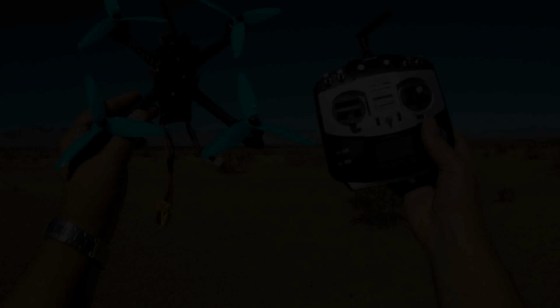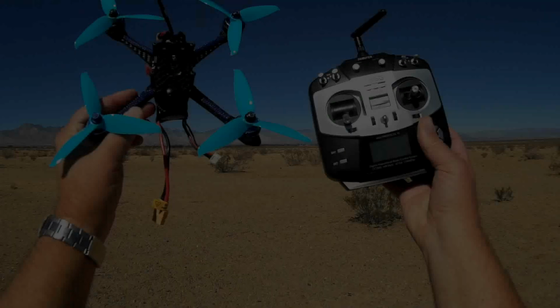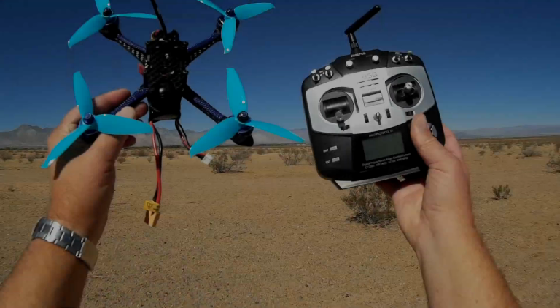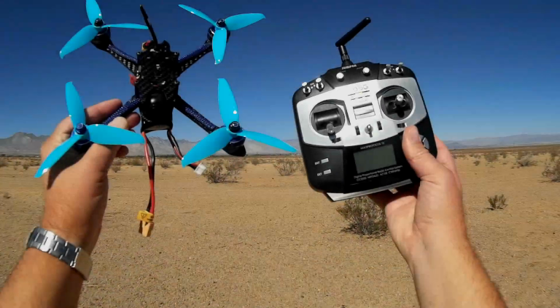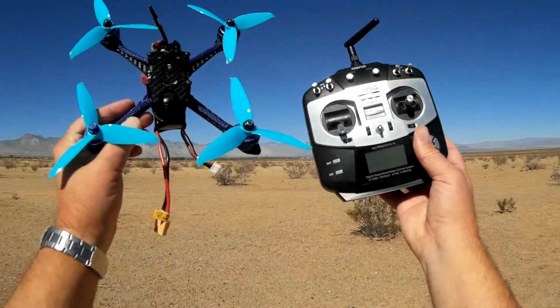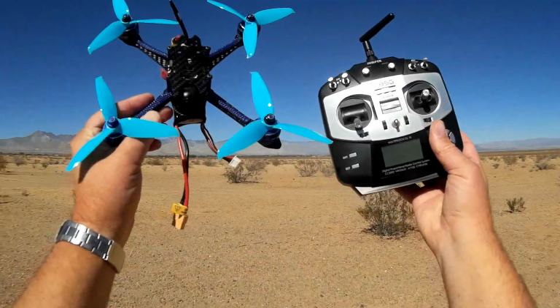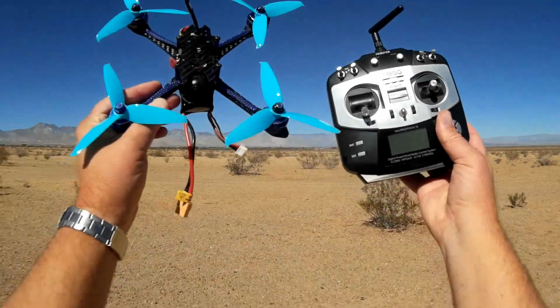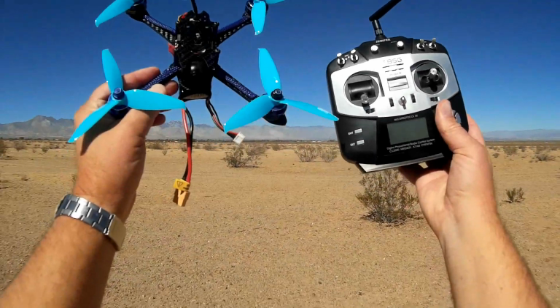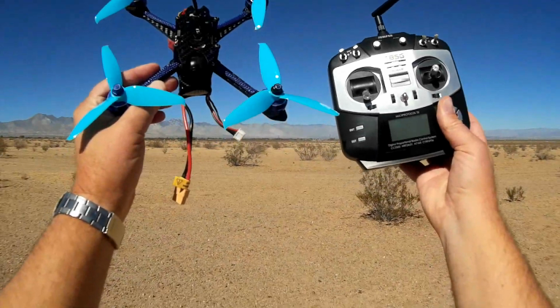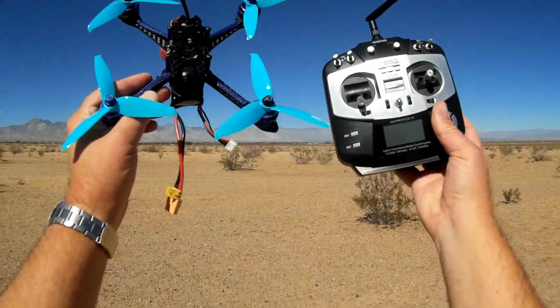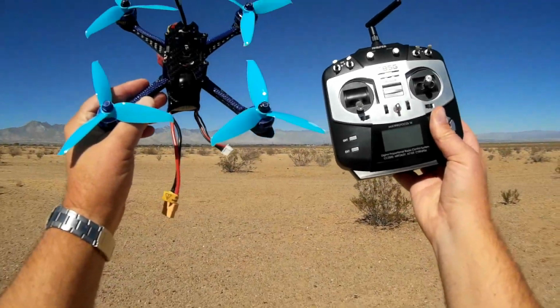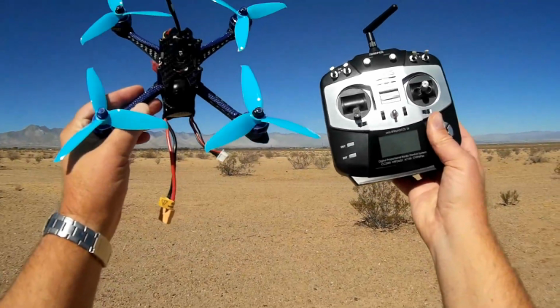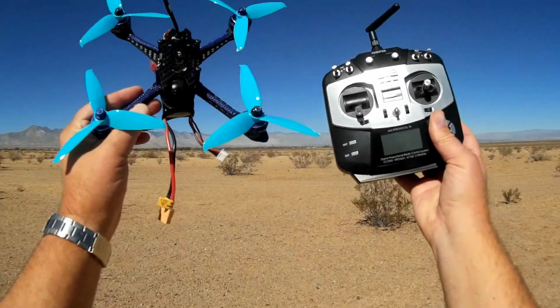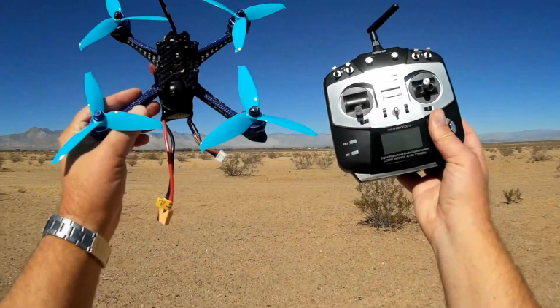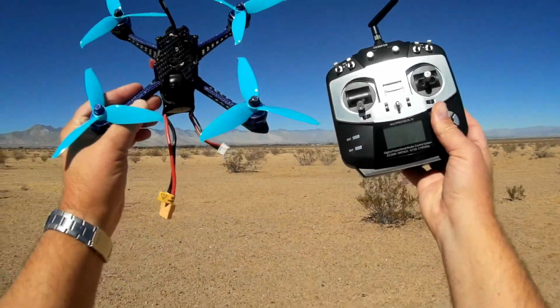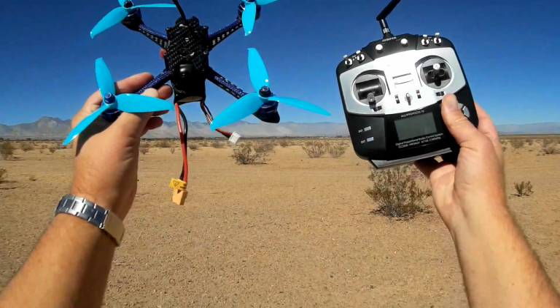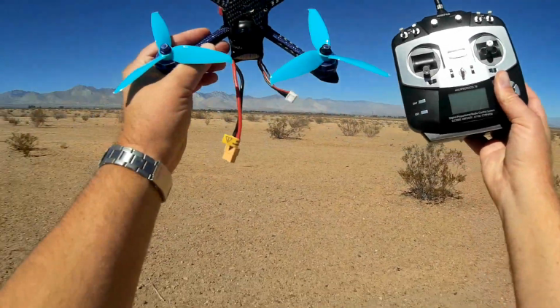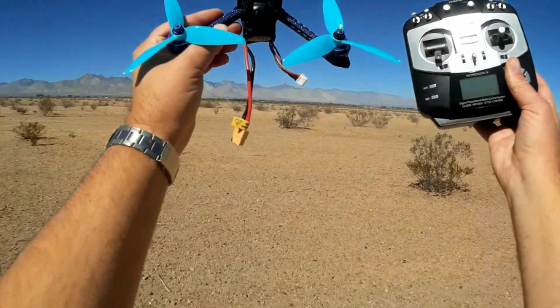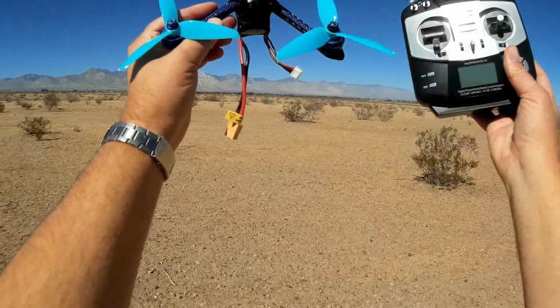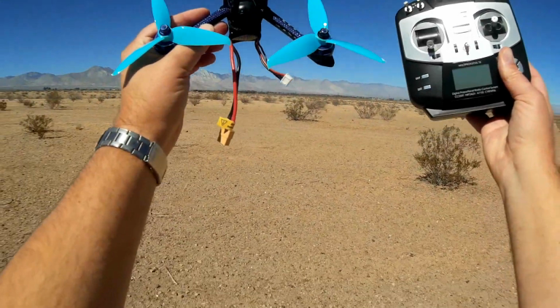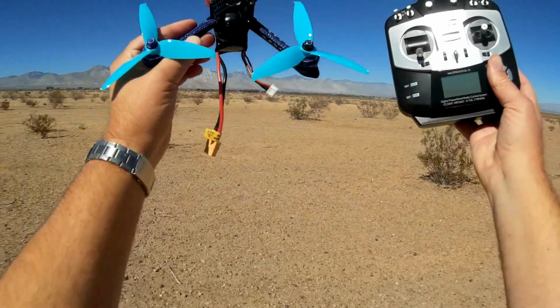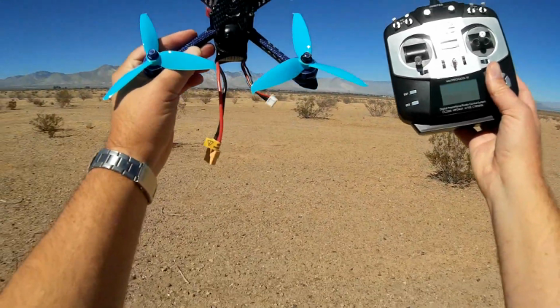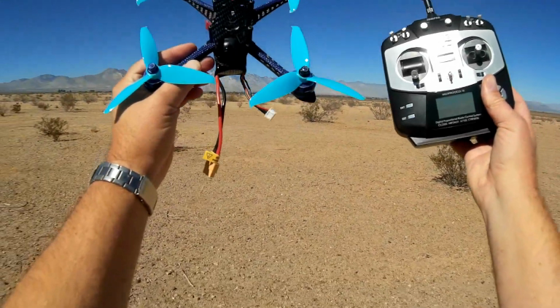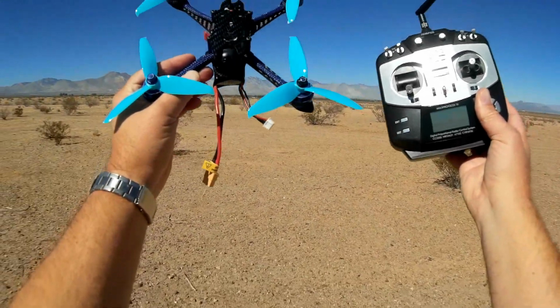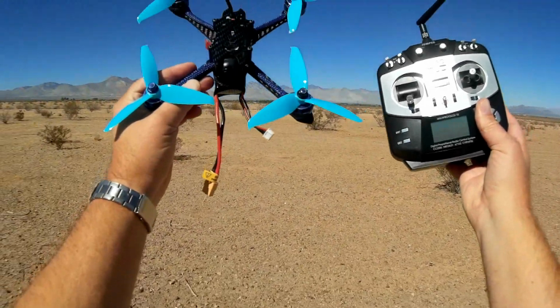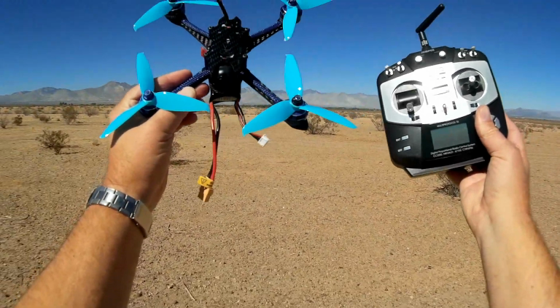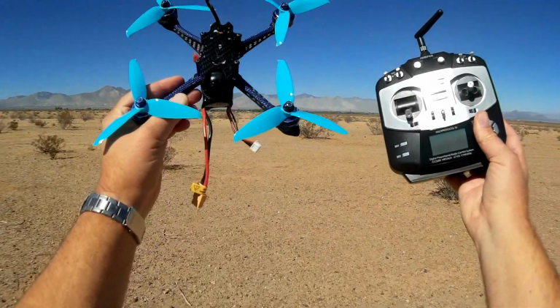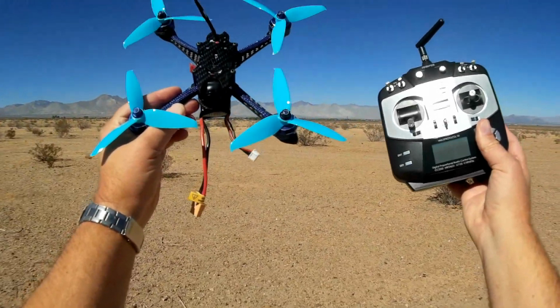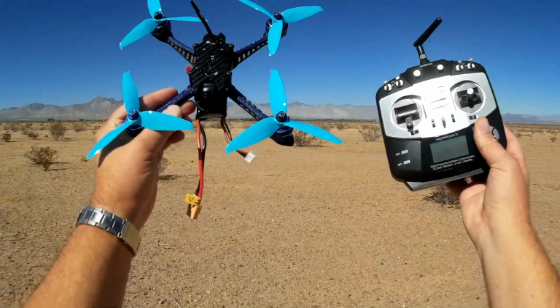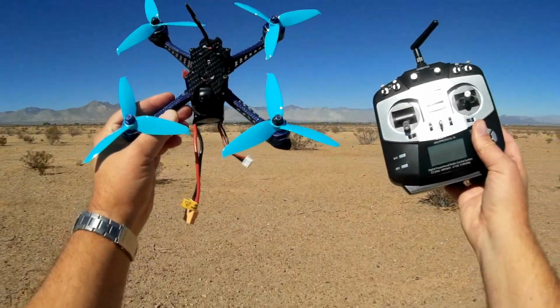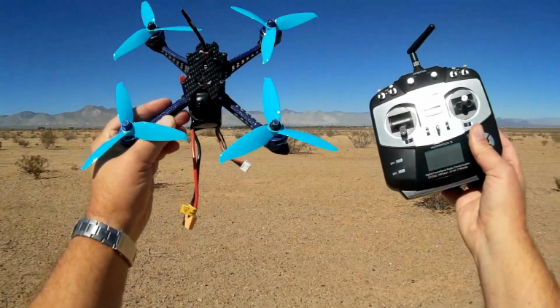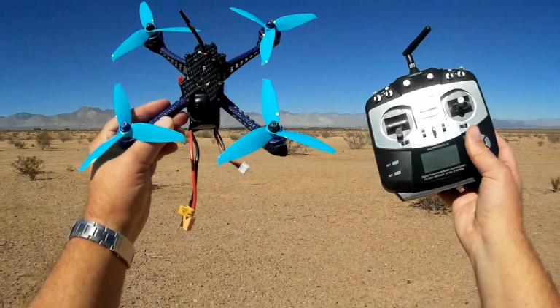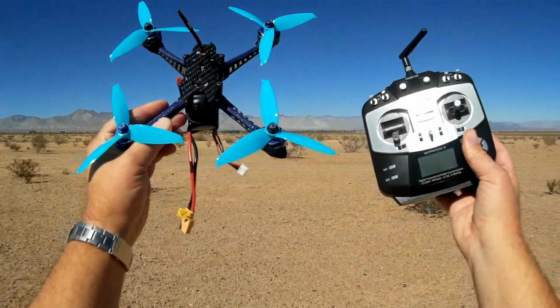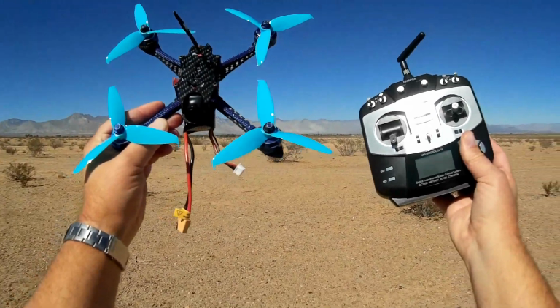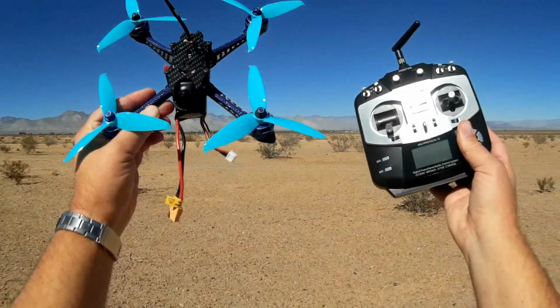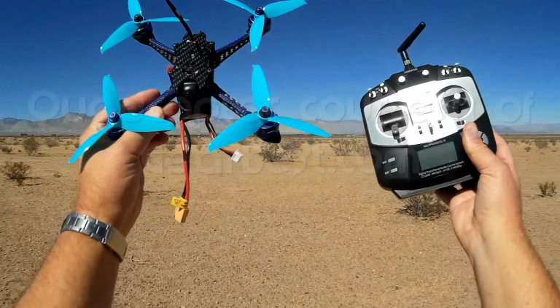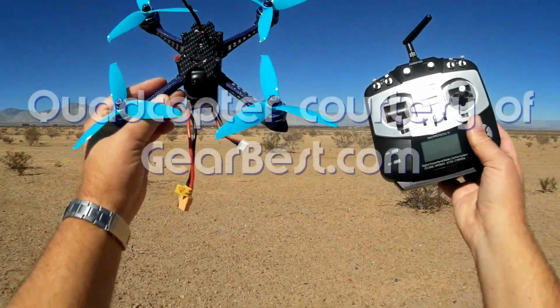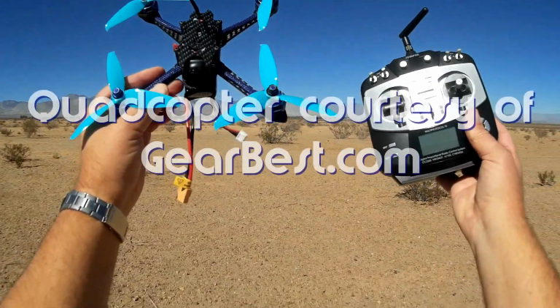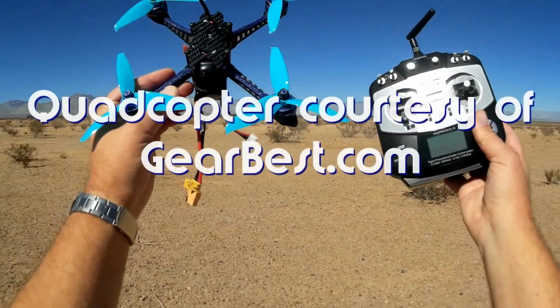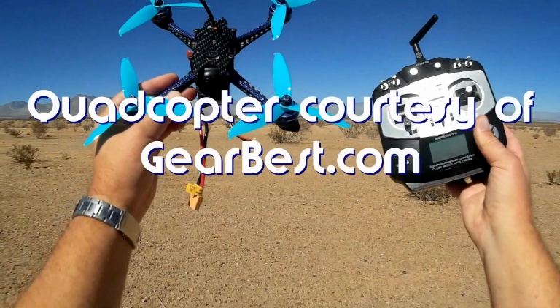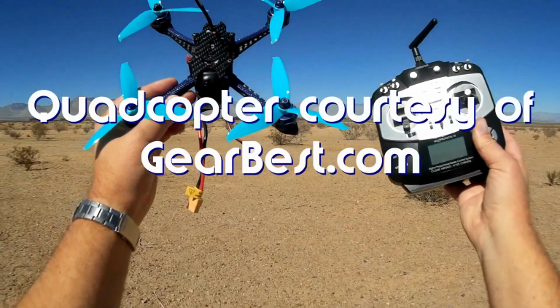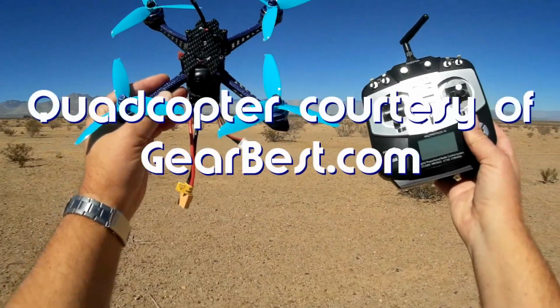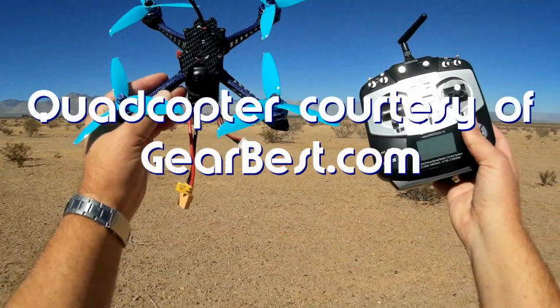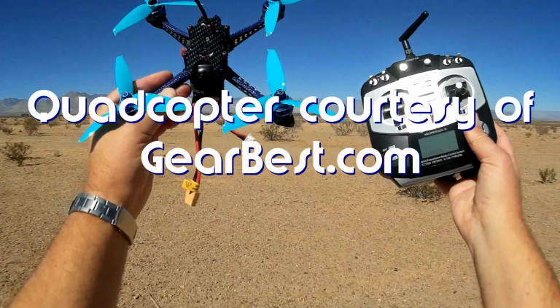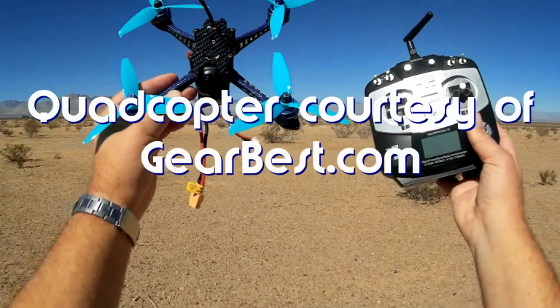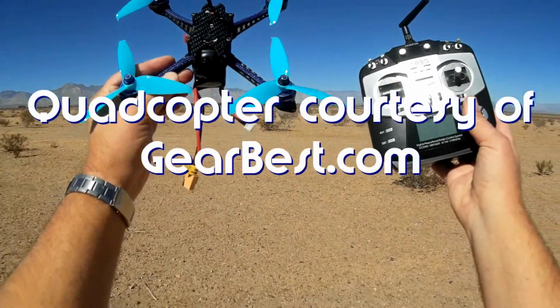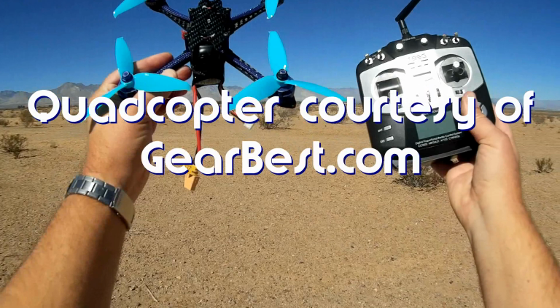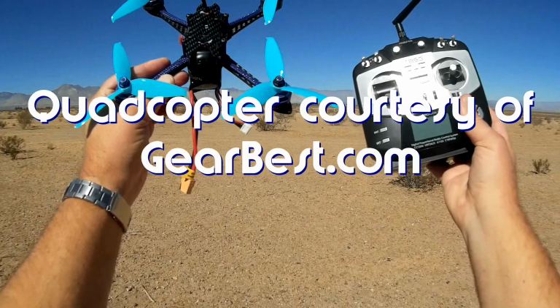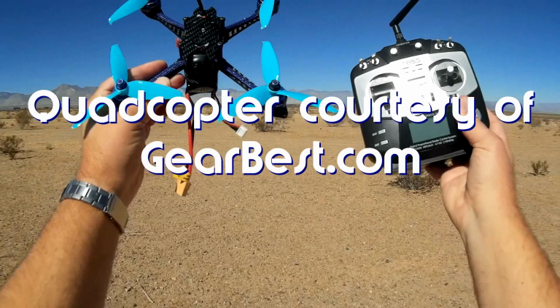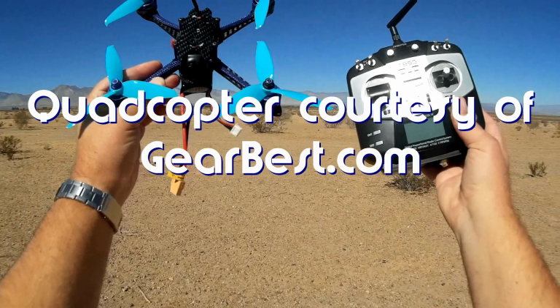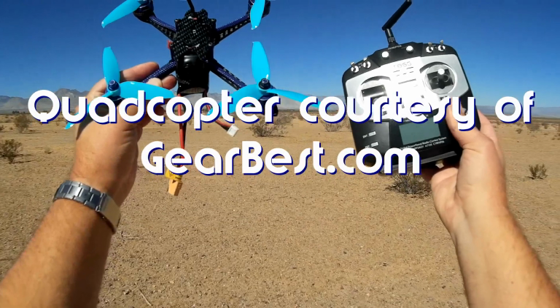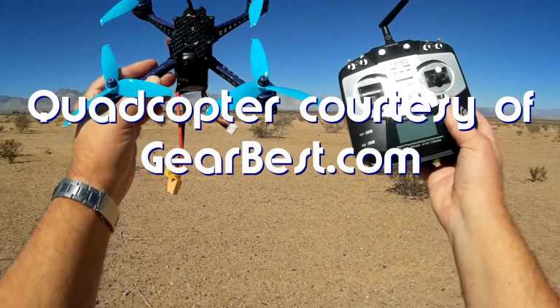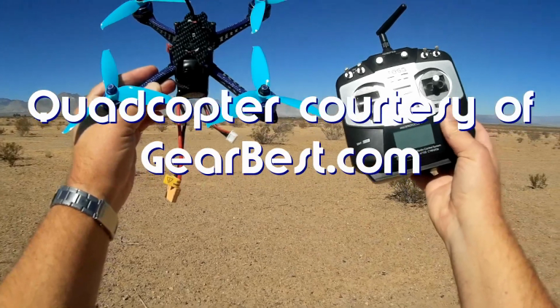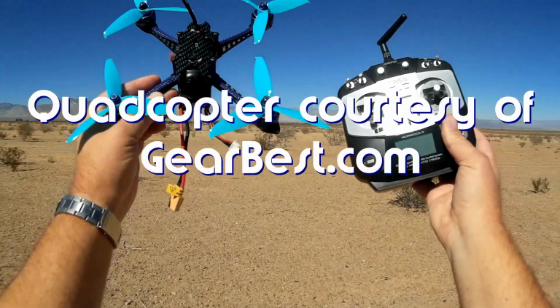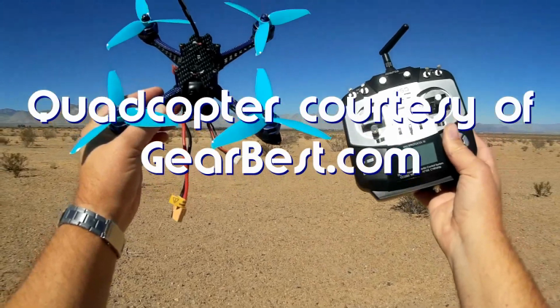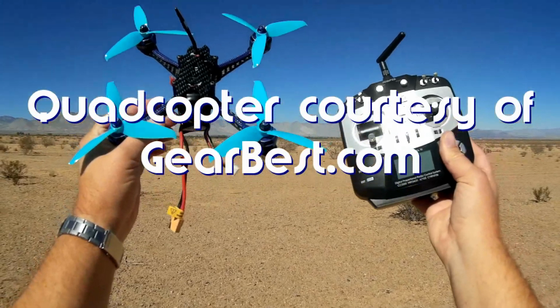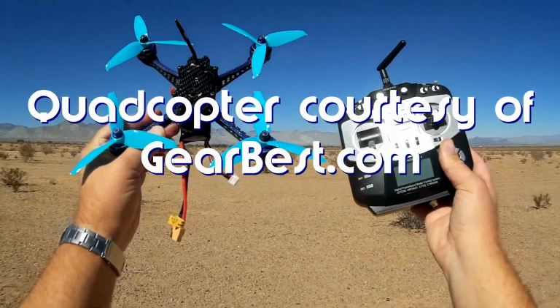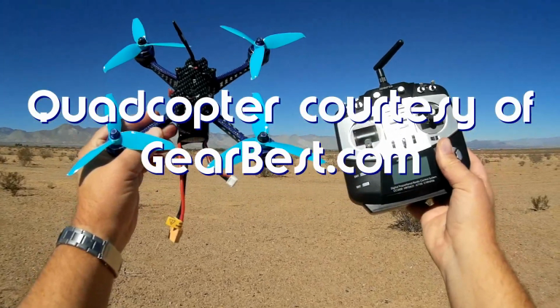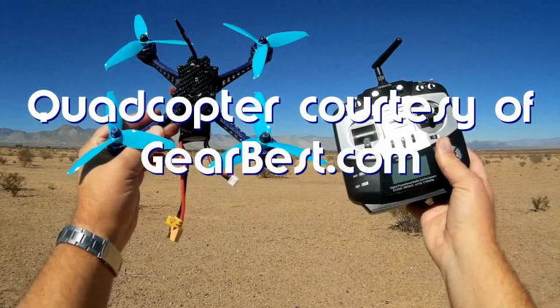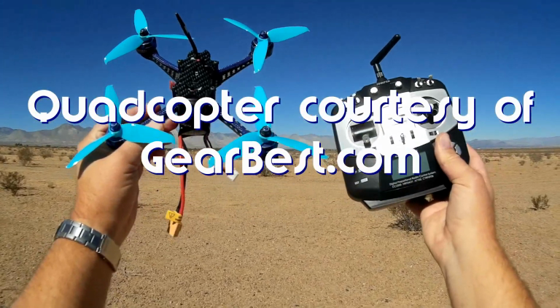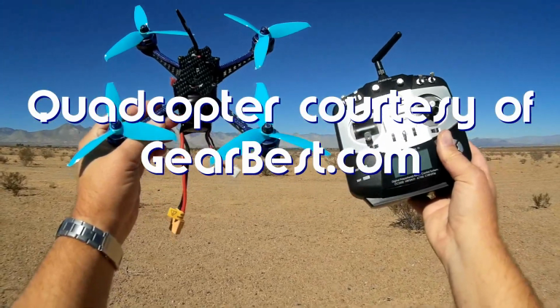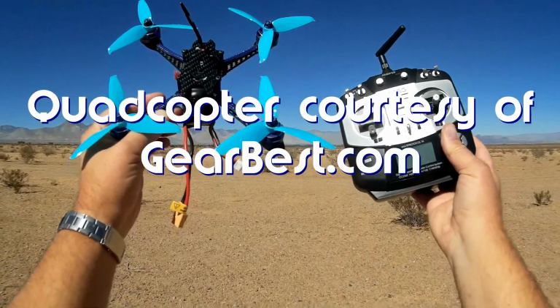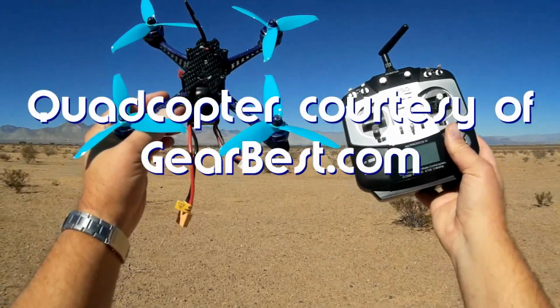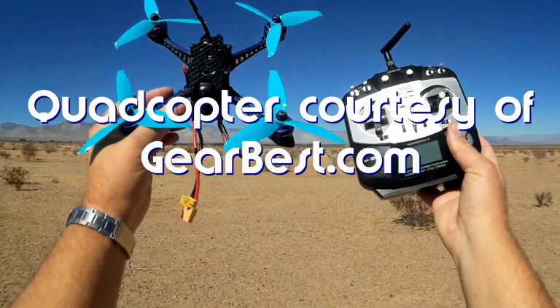Good morning, QuietCopter101 here. What I got for you today is a review of the B-Fight, B-F-I-G-H-T 210.